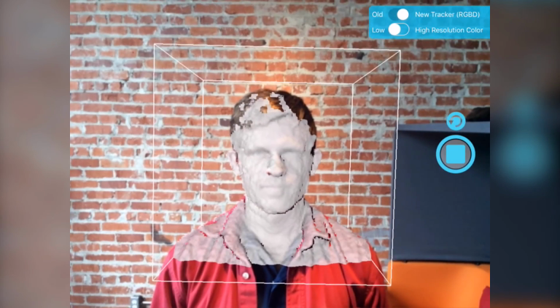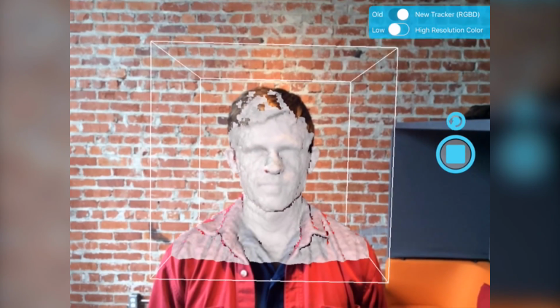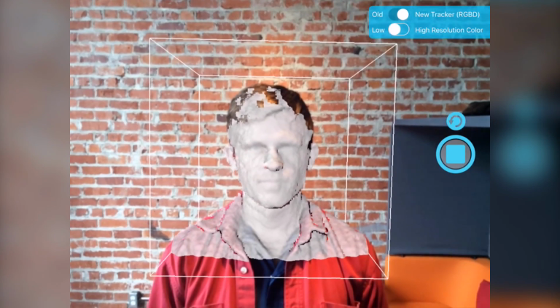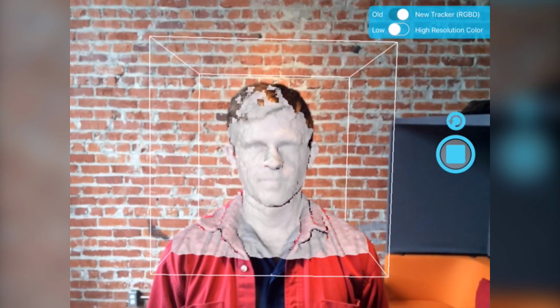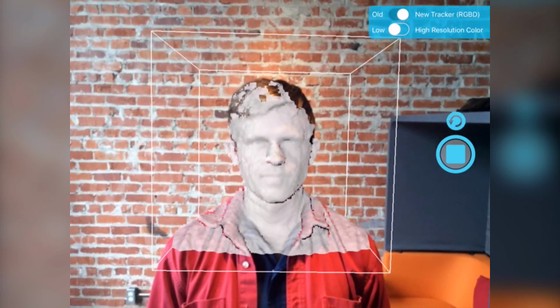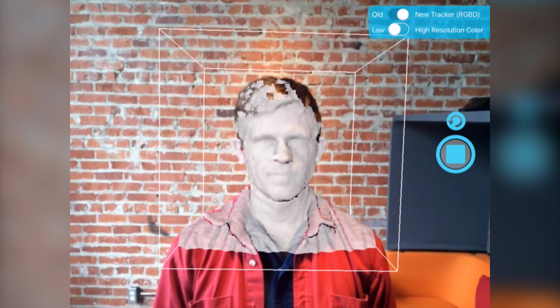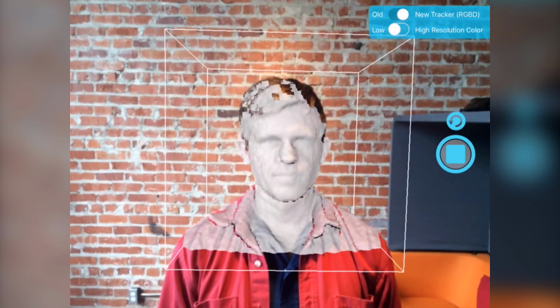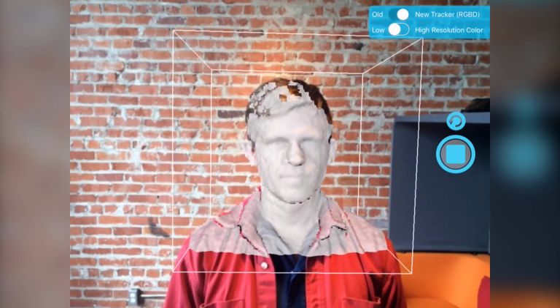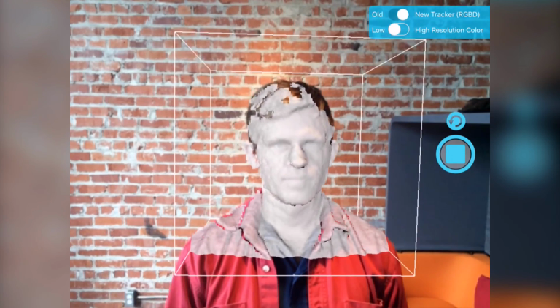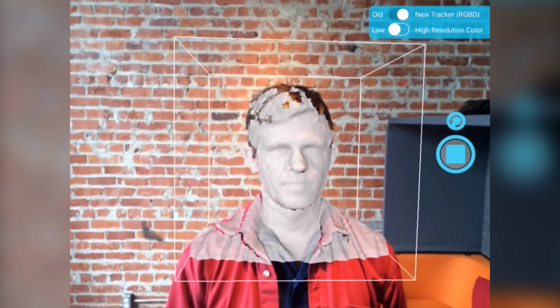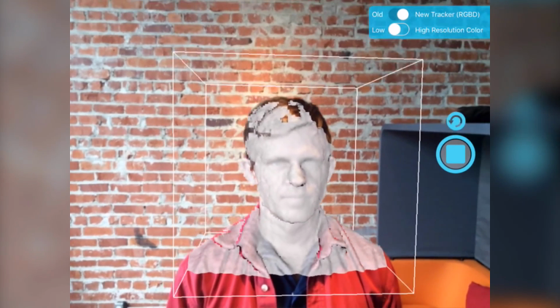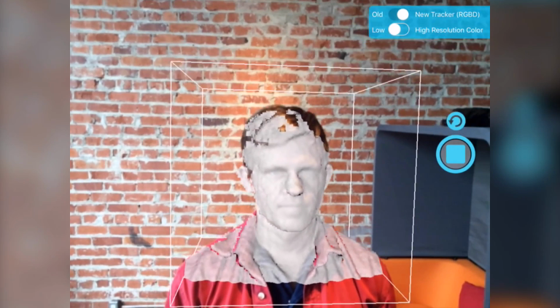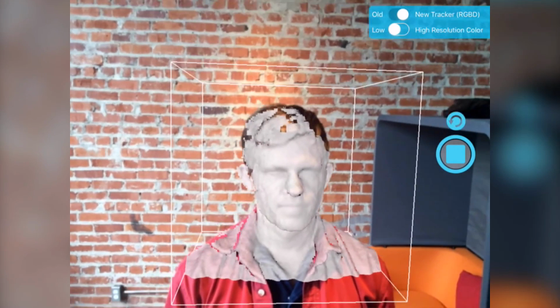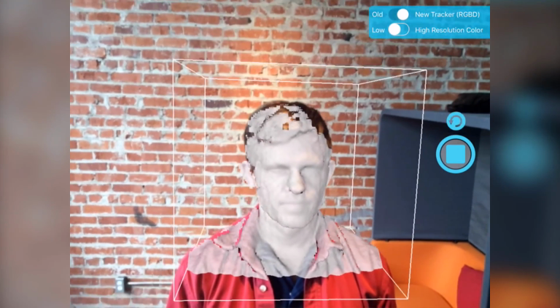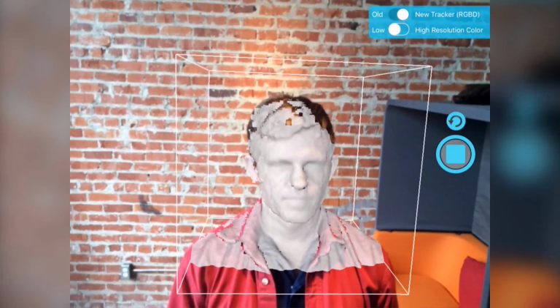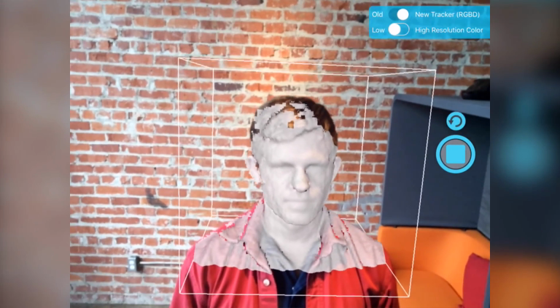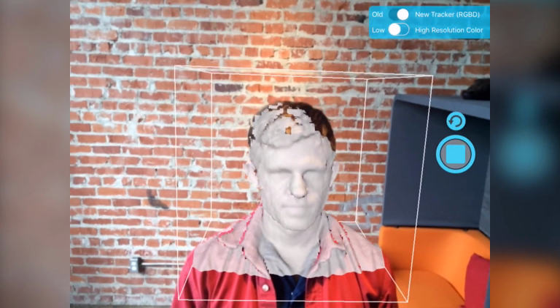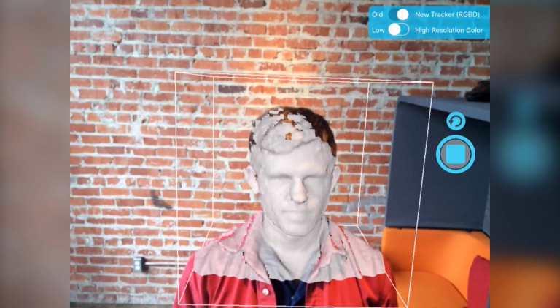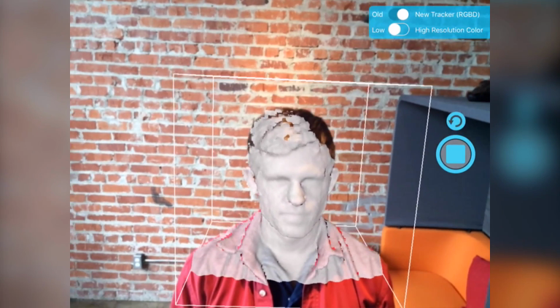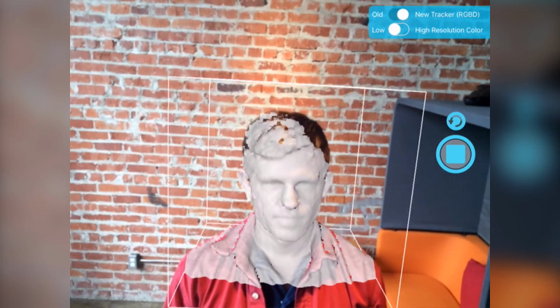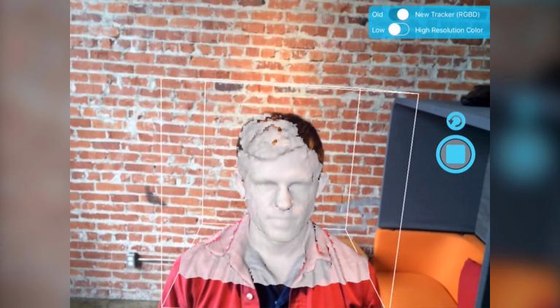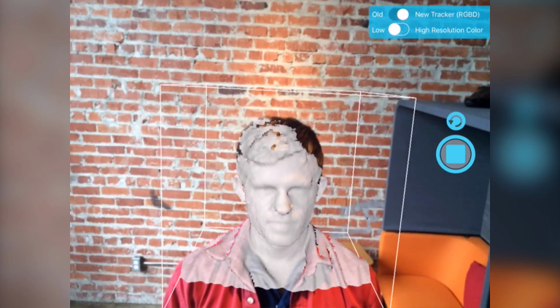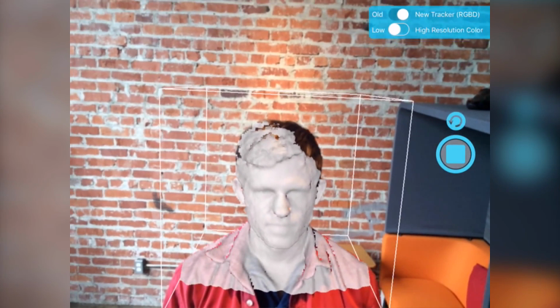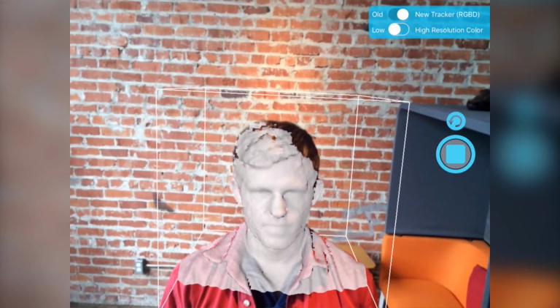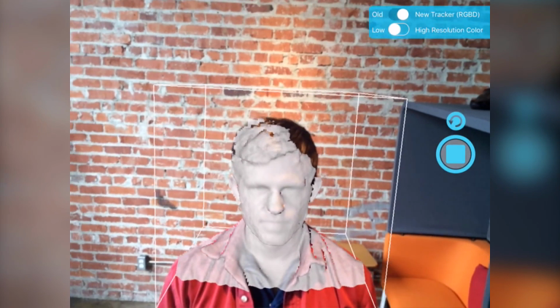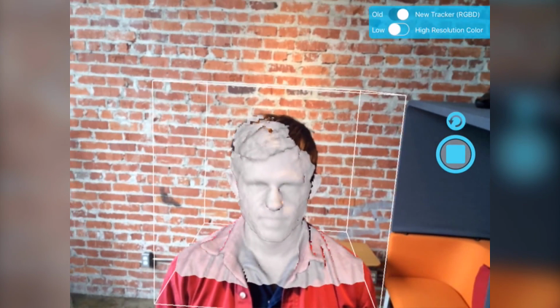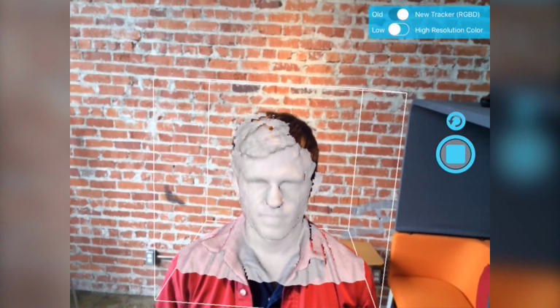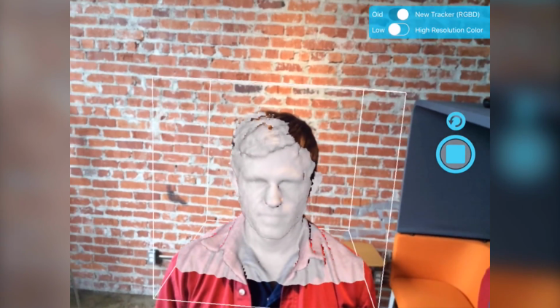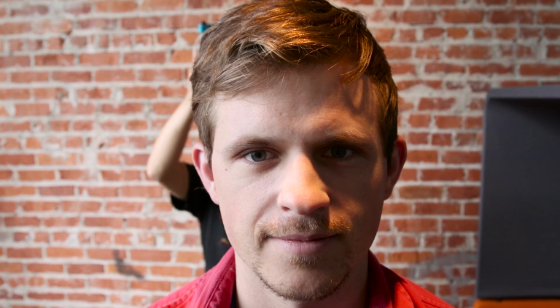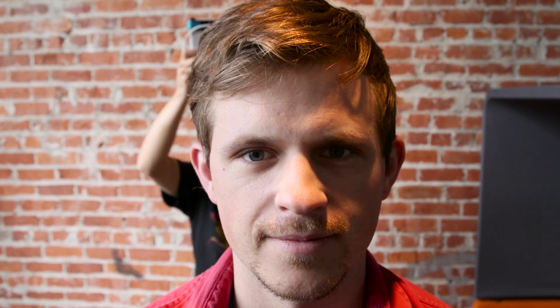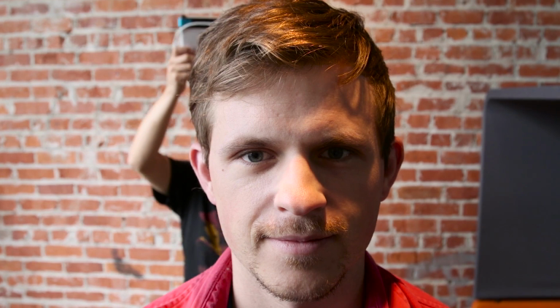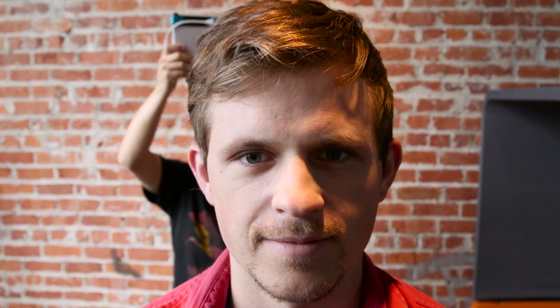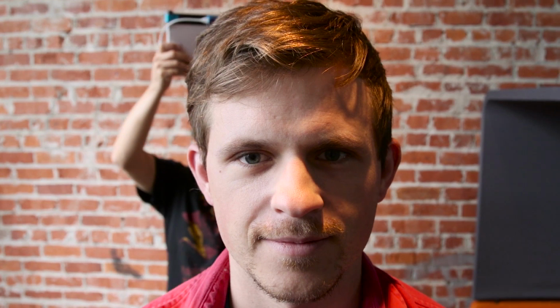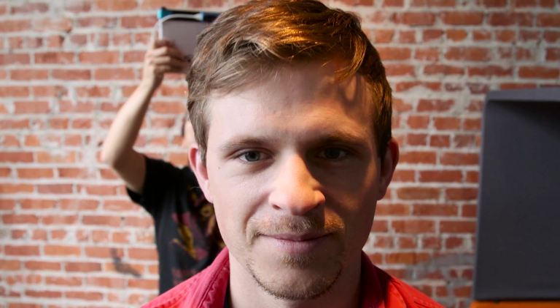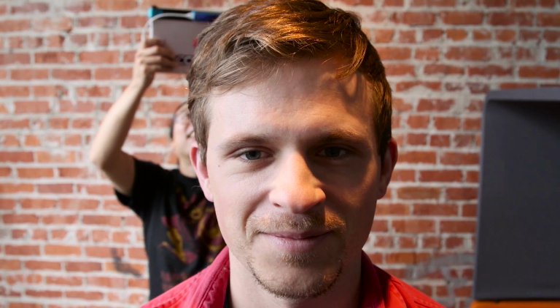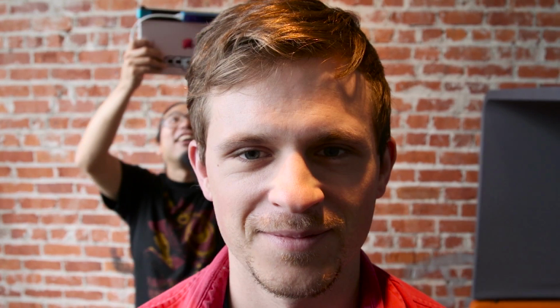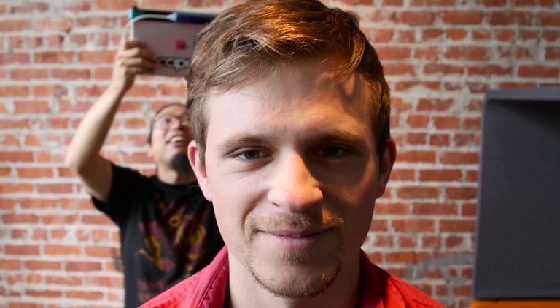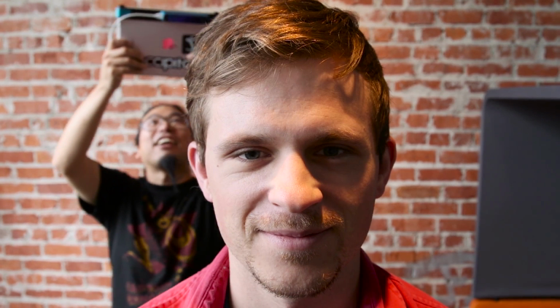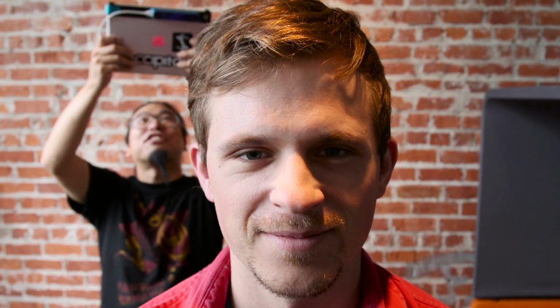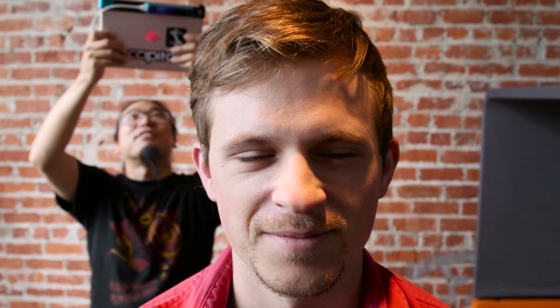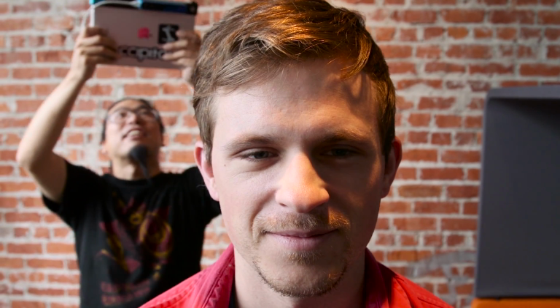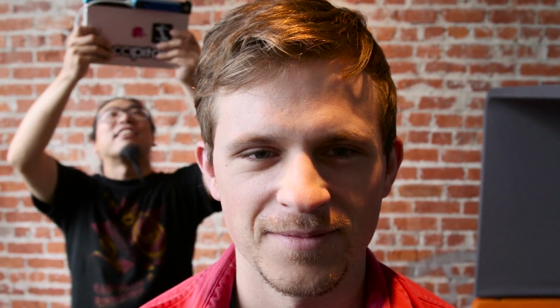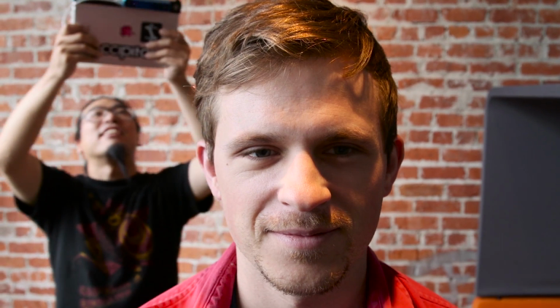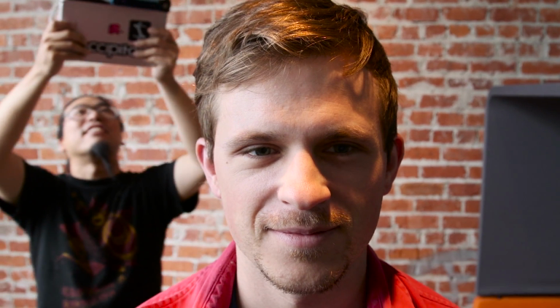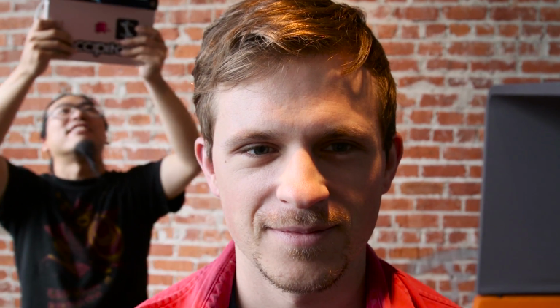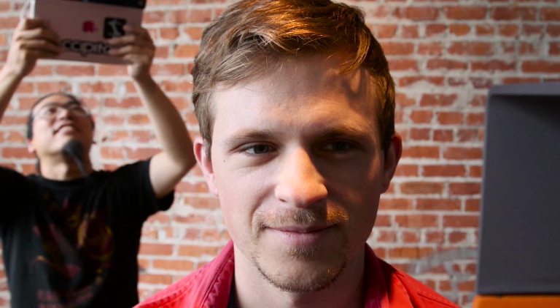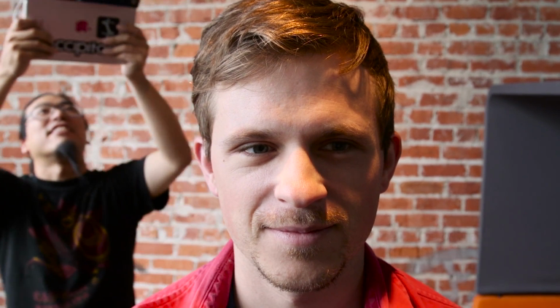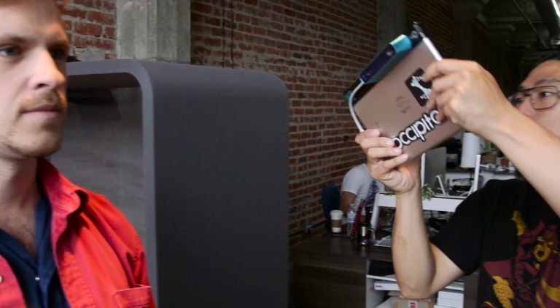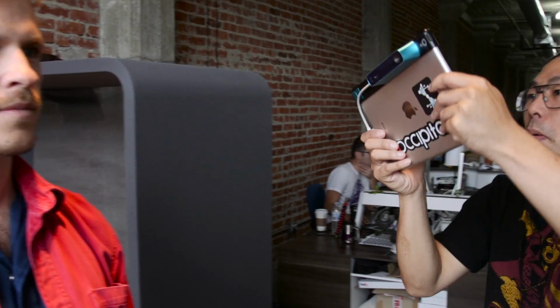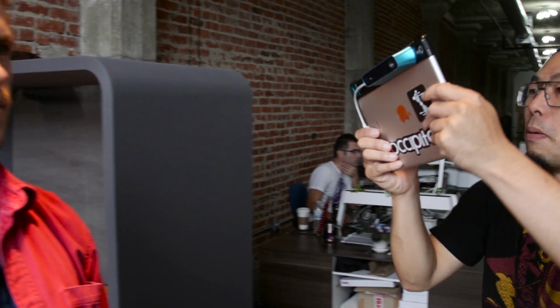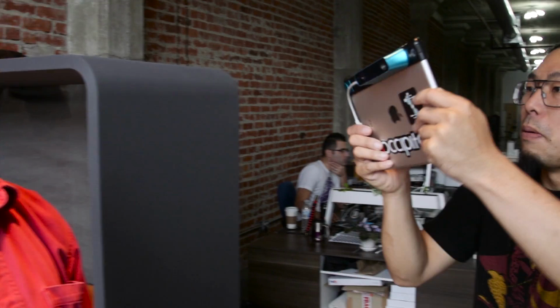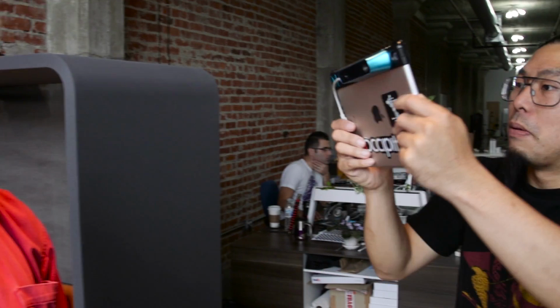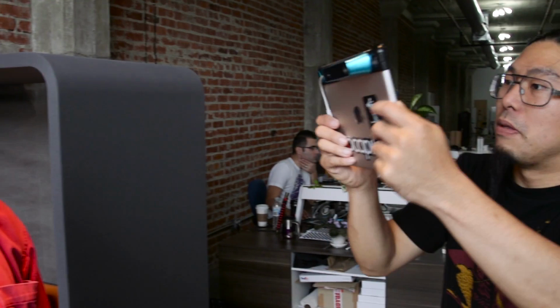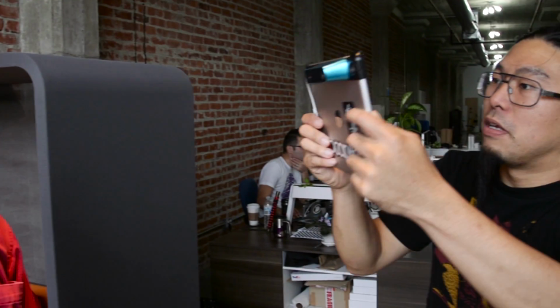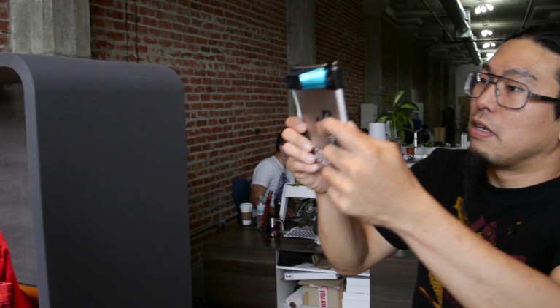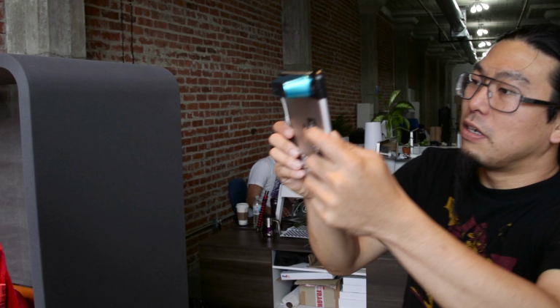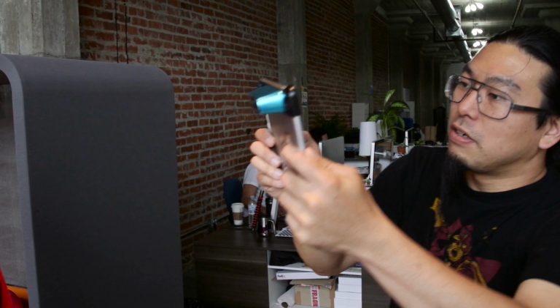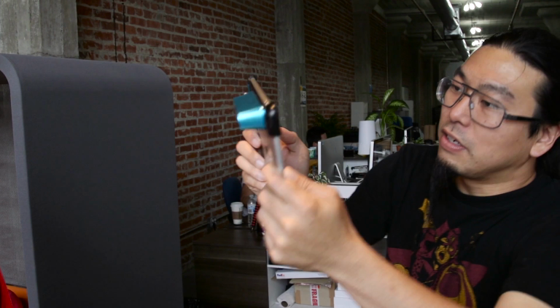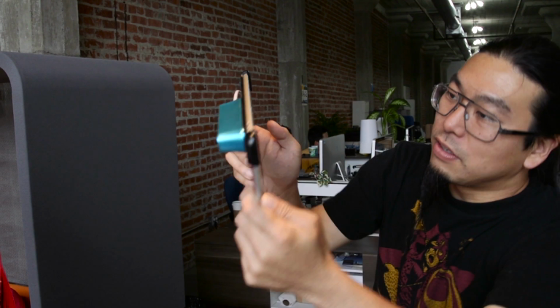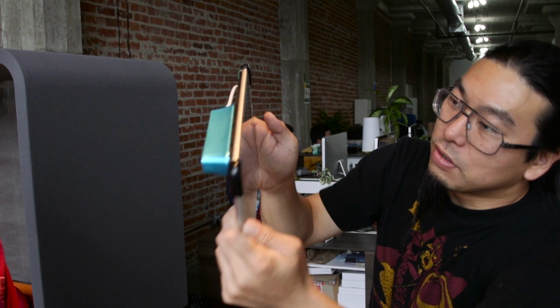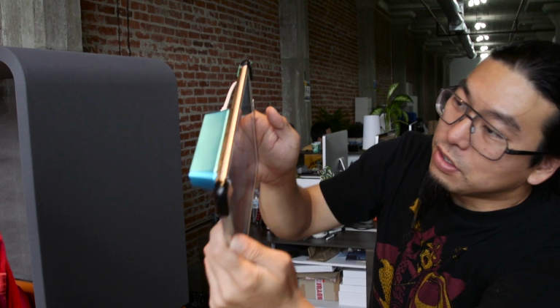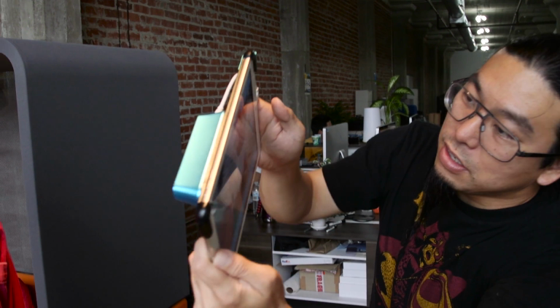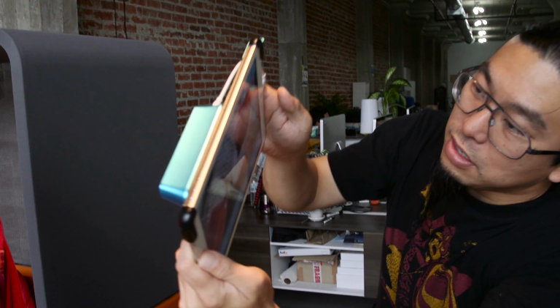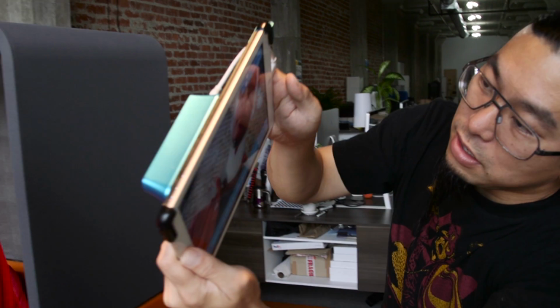Two eyes, a nose, a mouth. We see a face. Computers, however, do not.